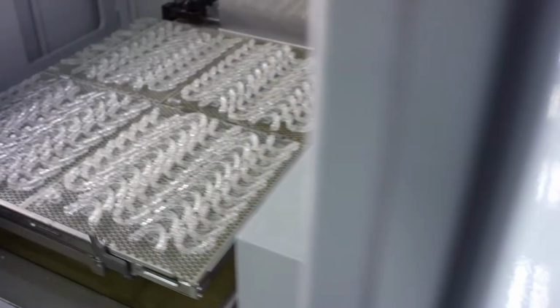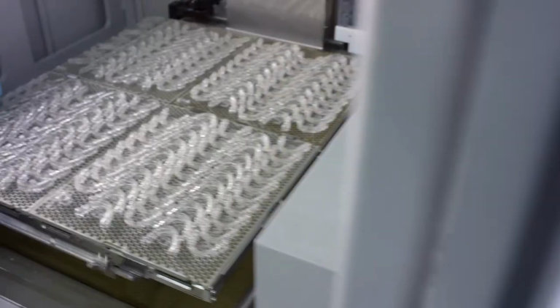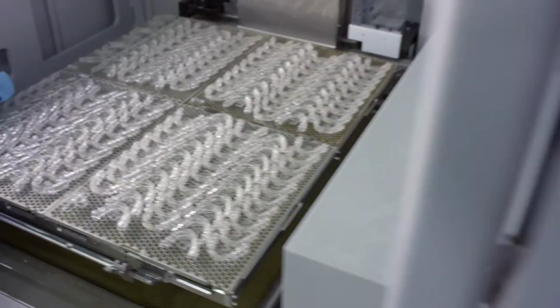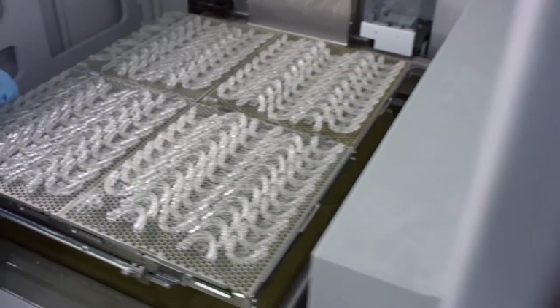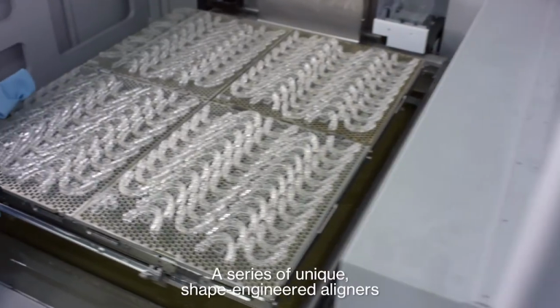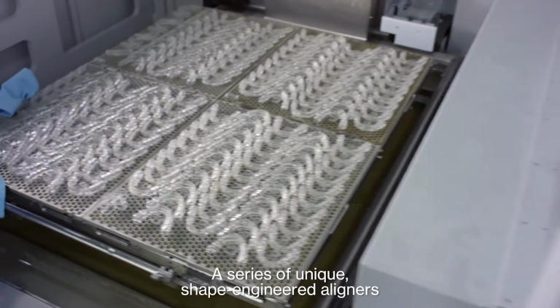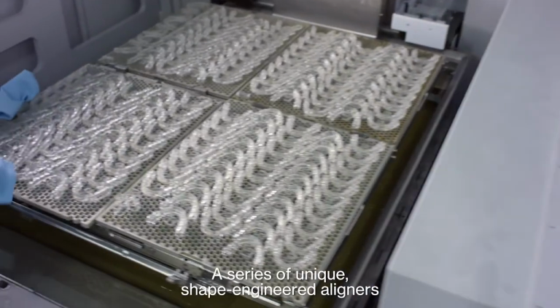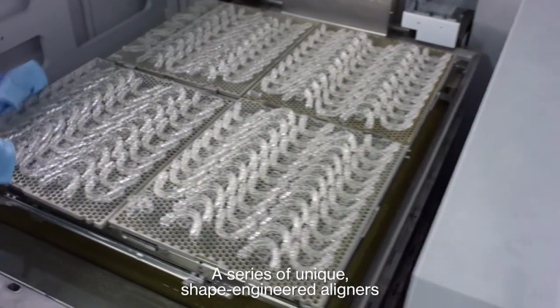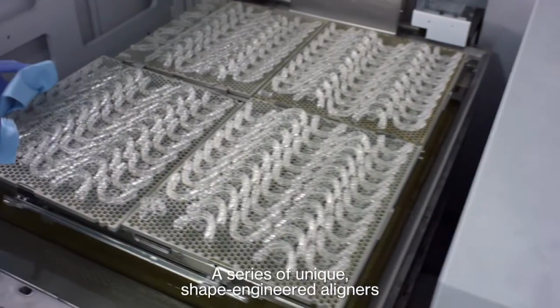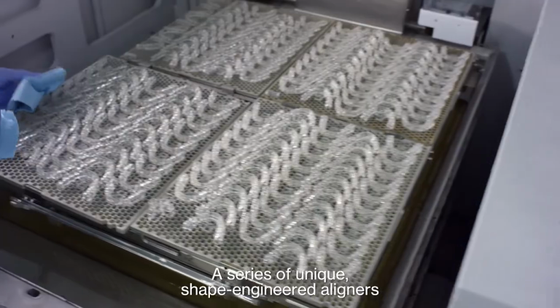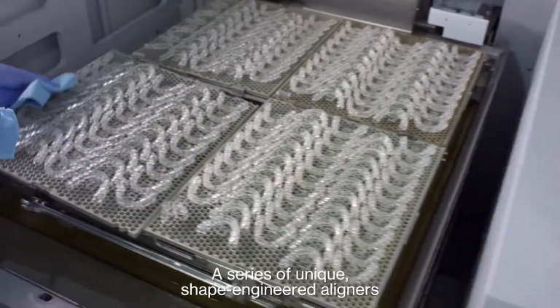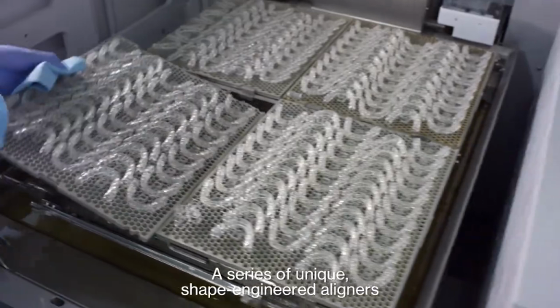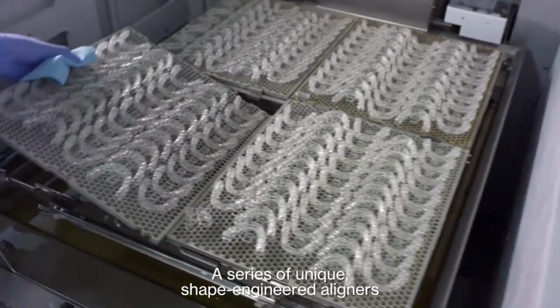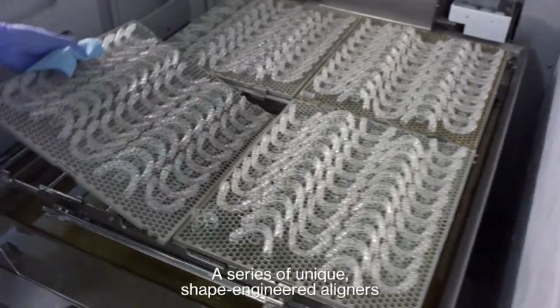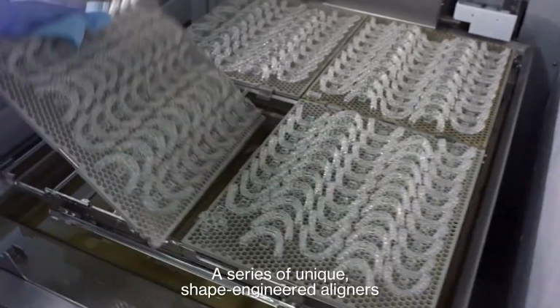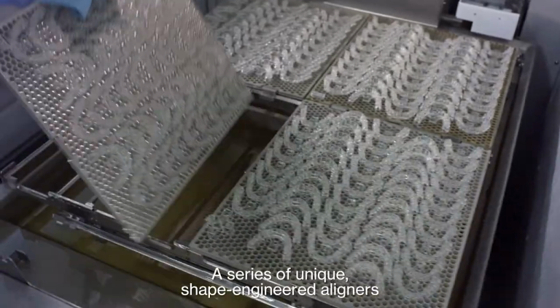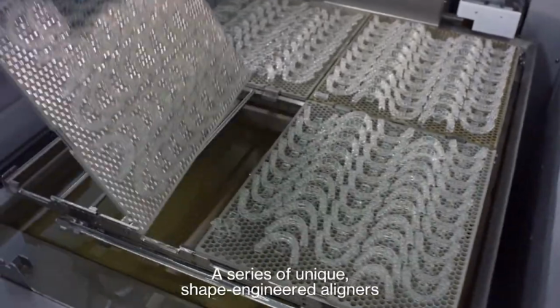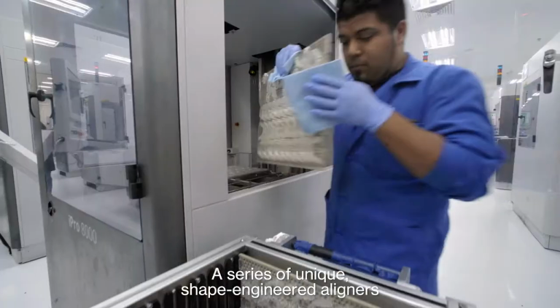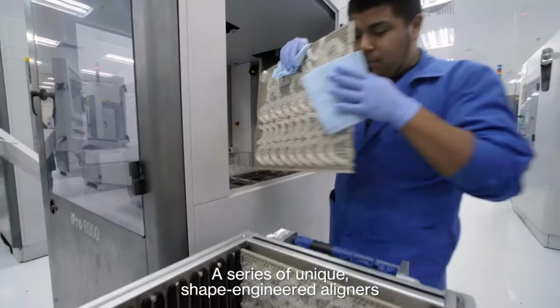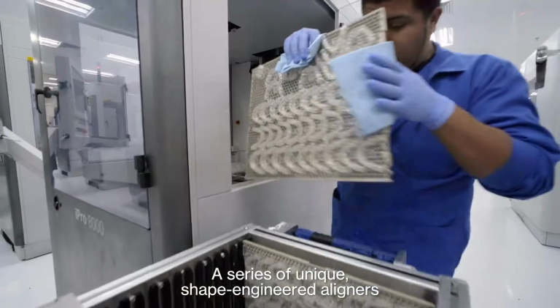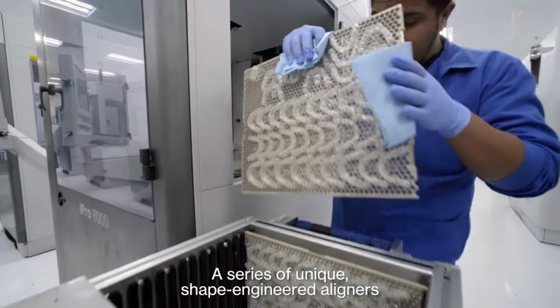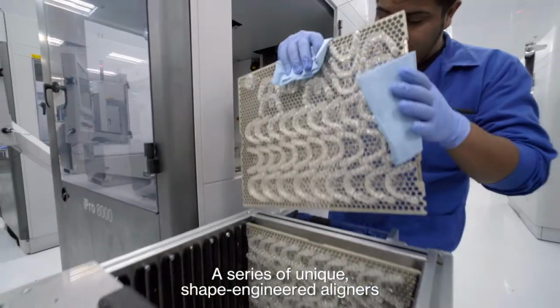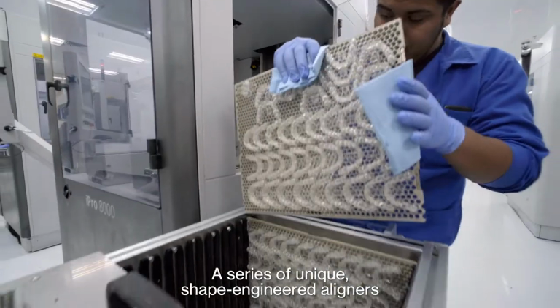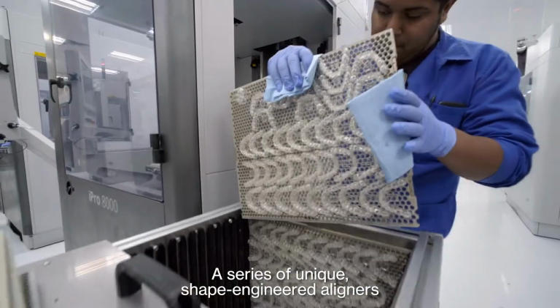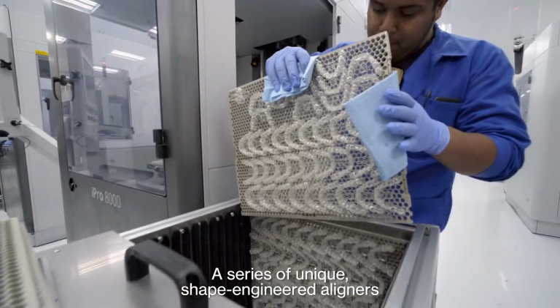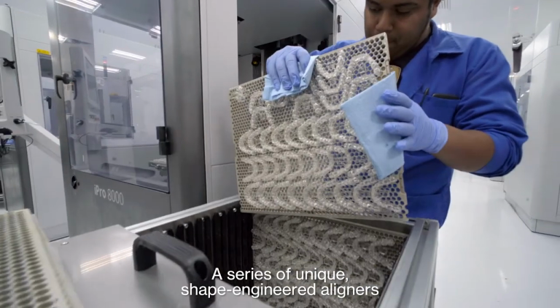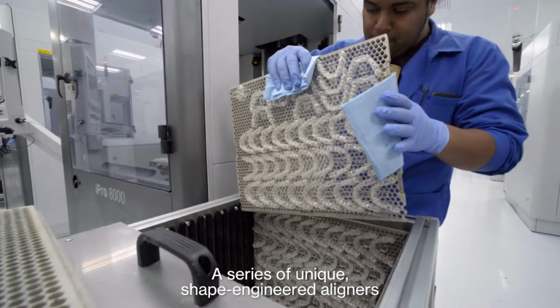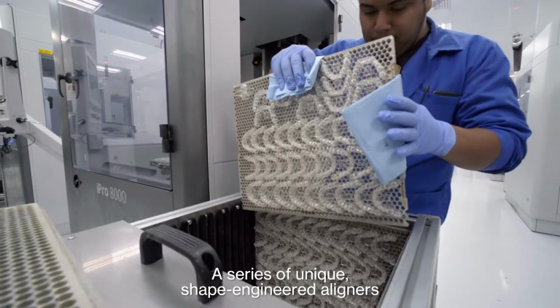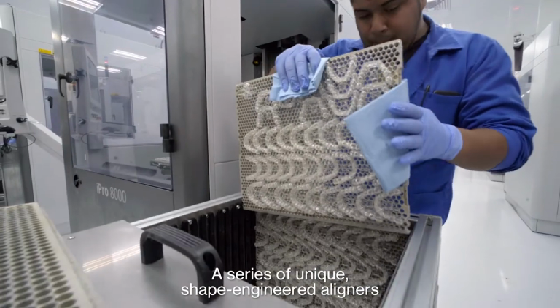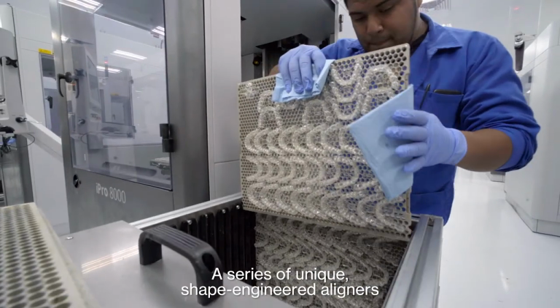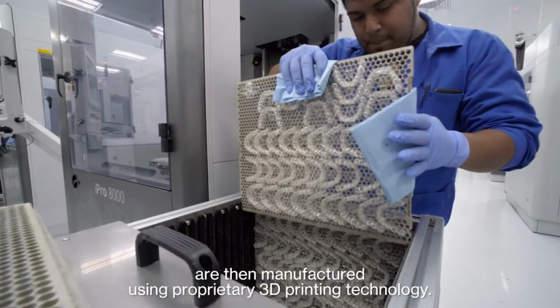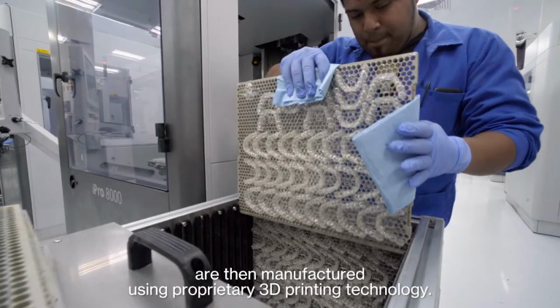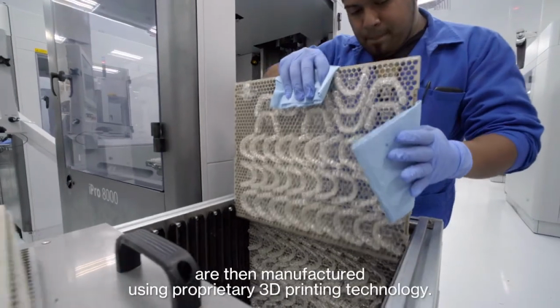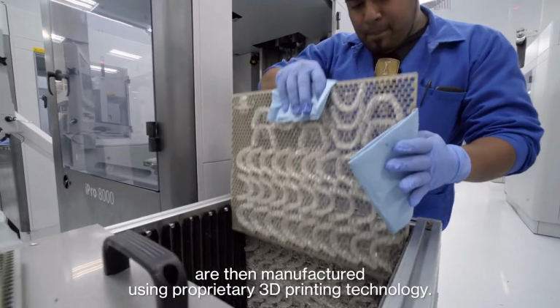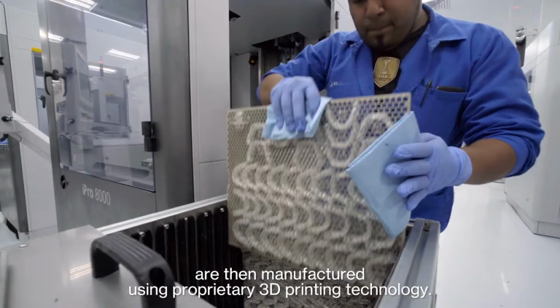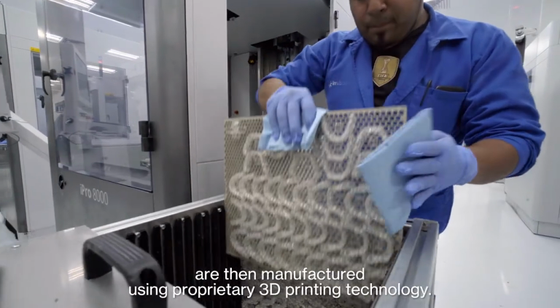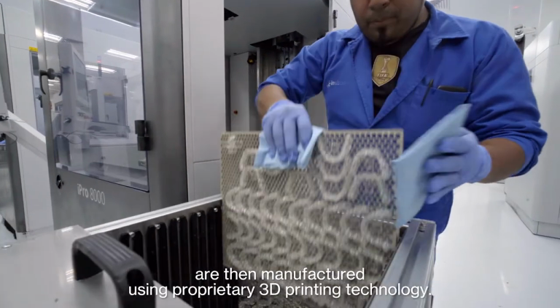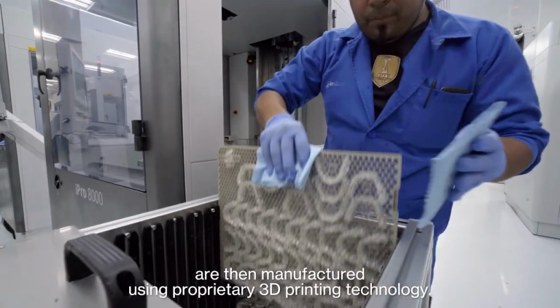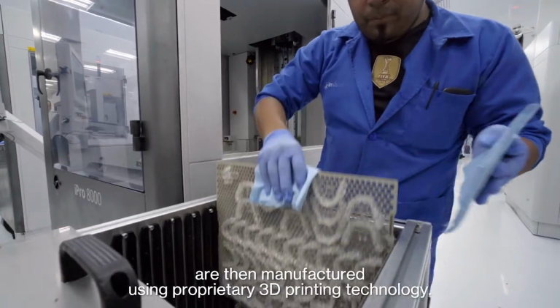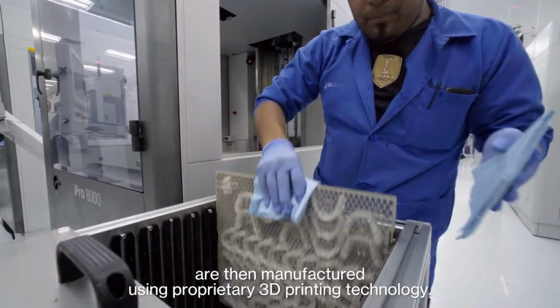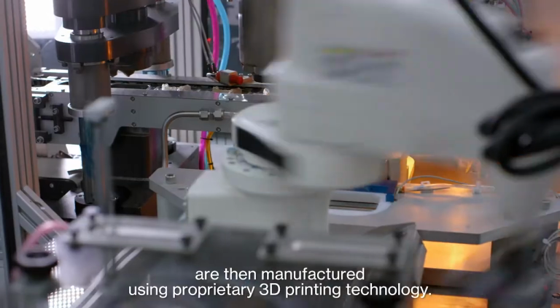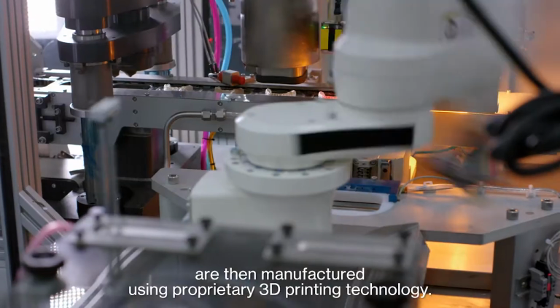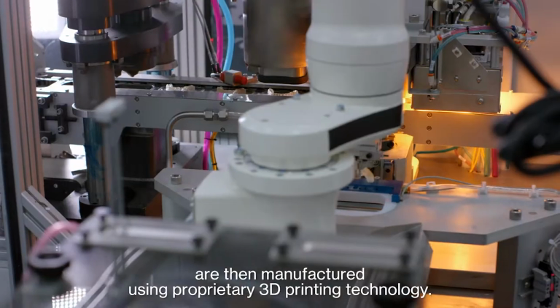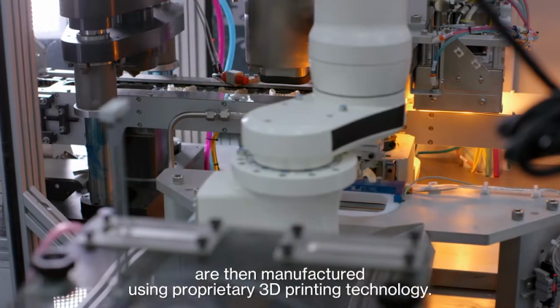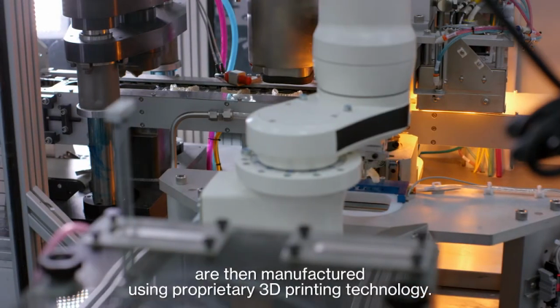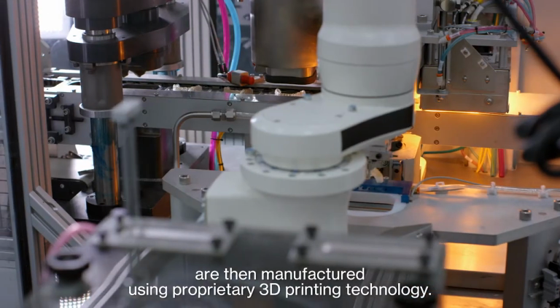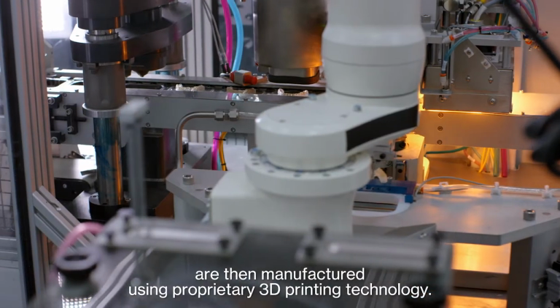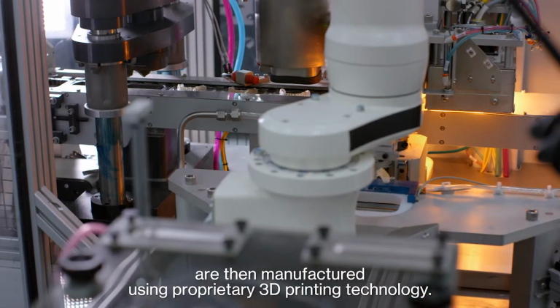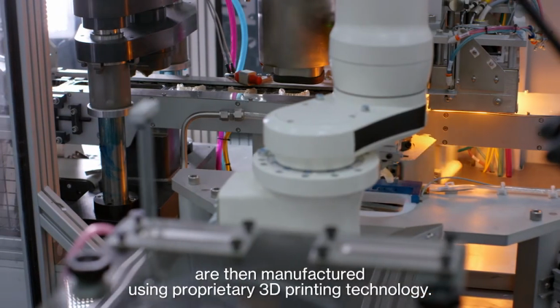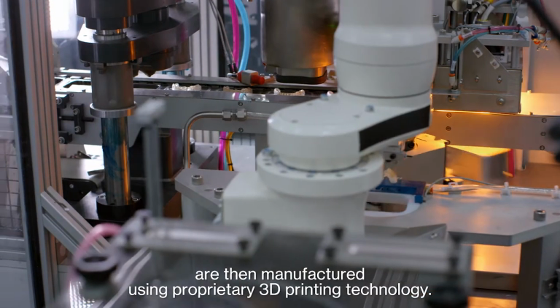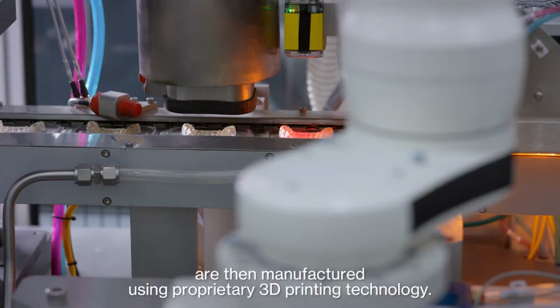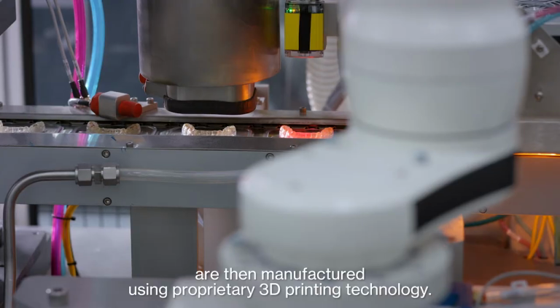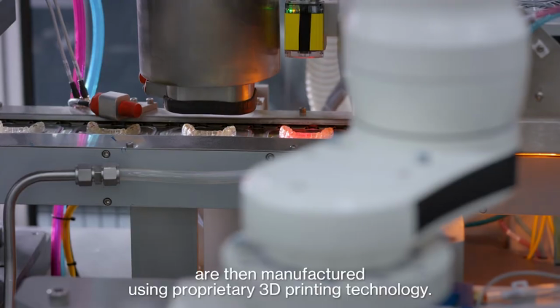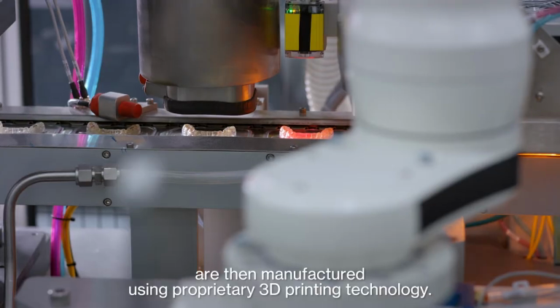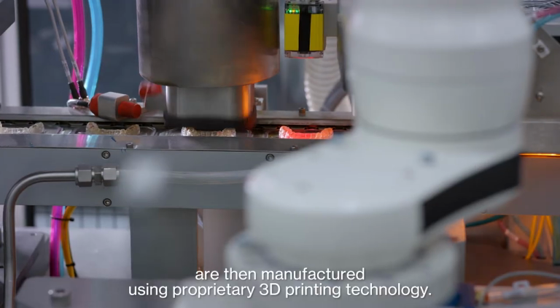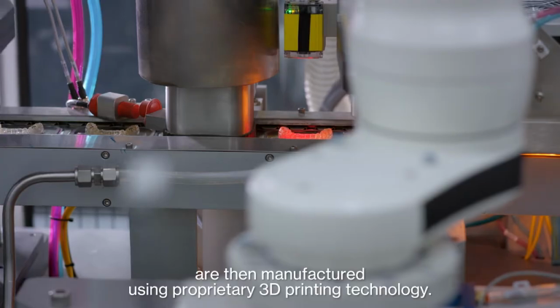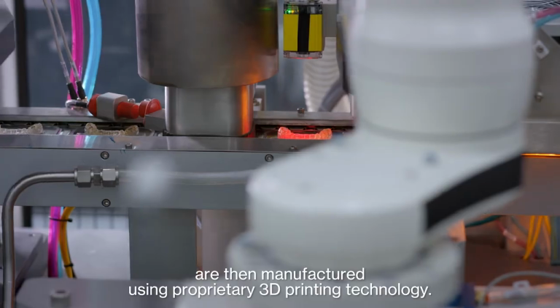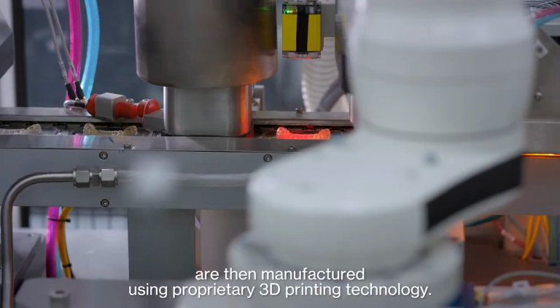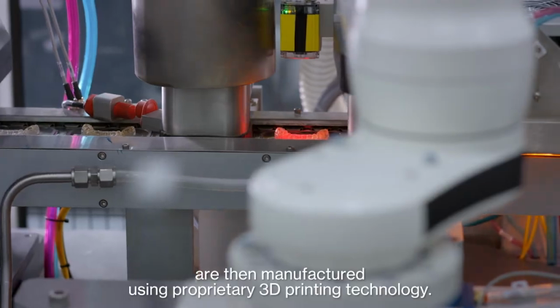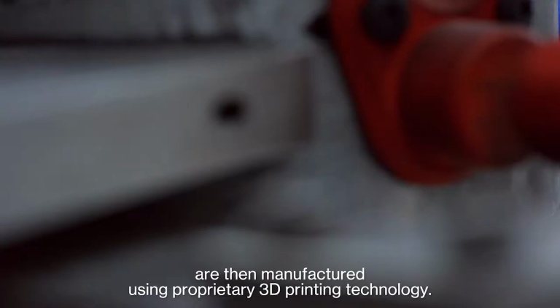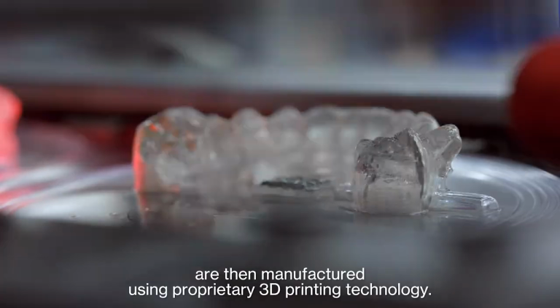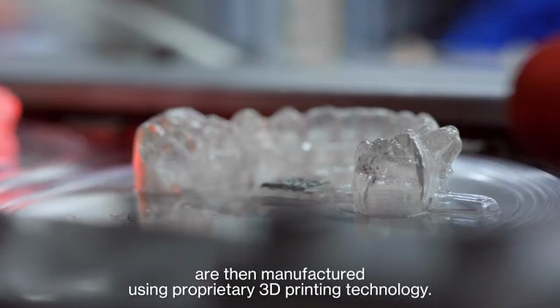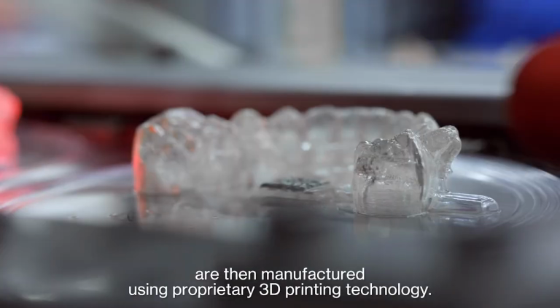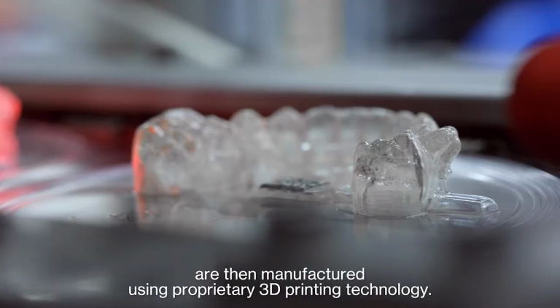A series of unique, shape-engineered aligners are then manufactured using proprietary 3D printing technology.